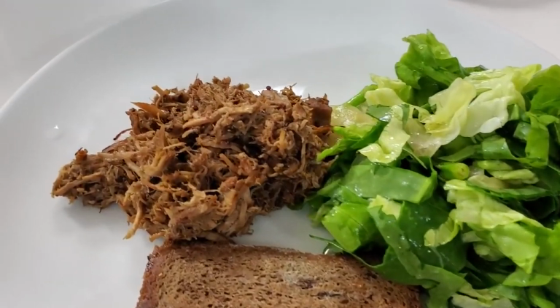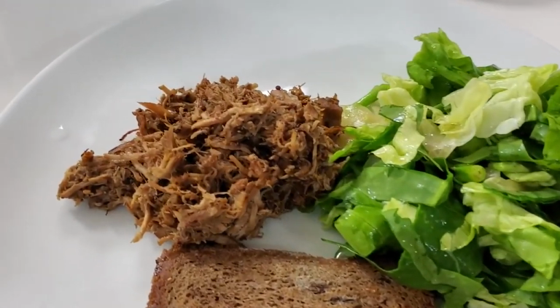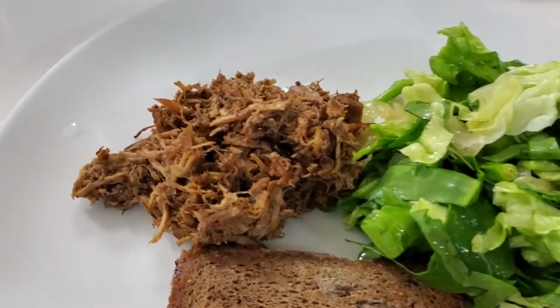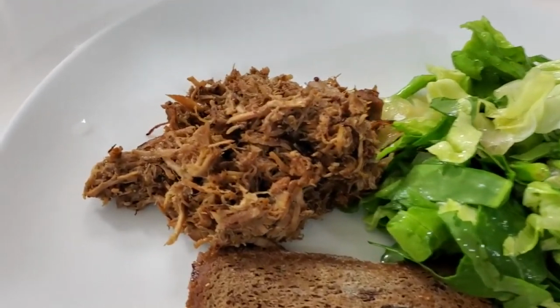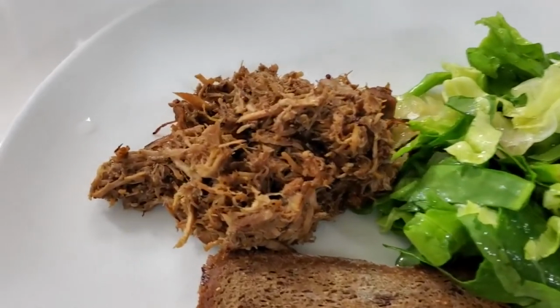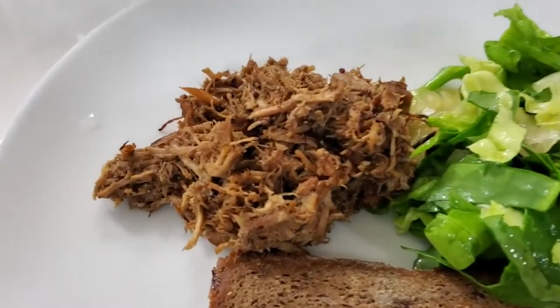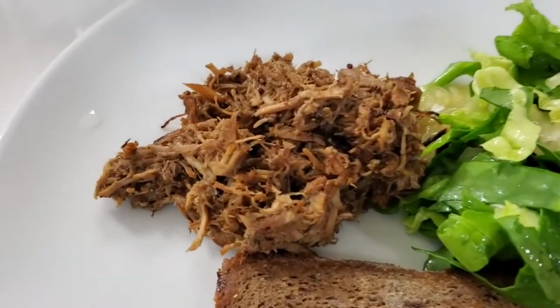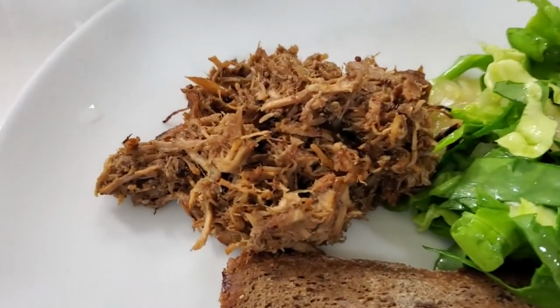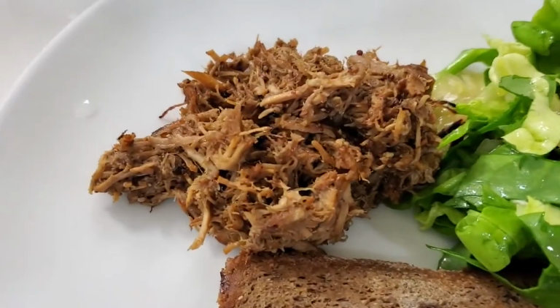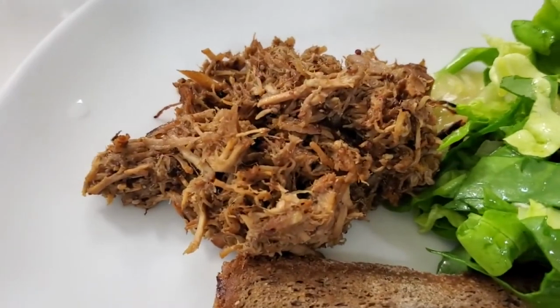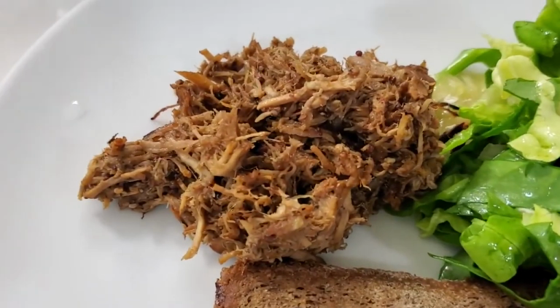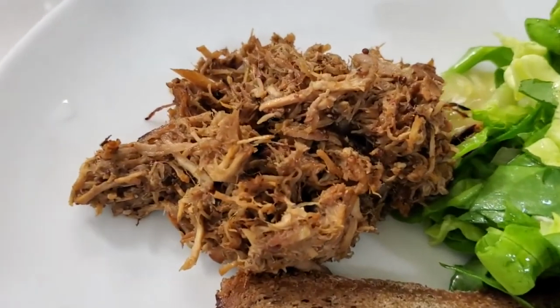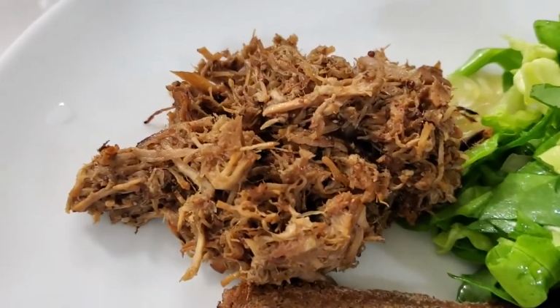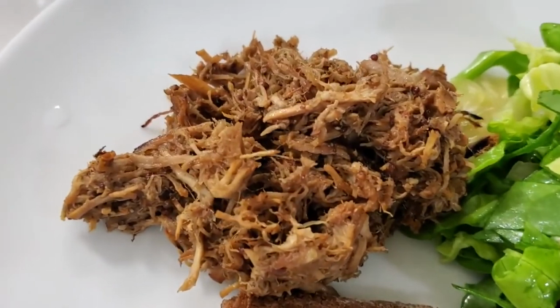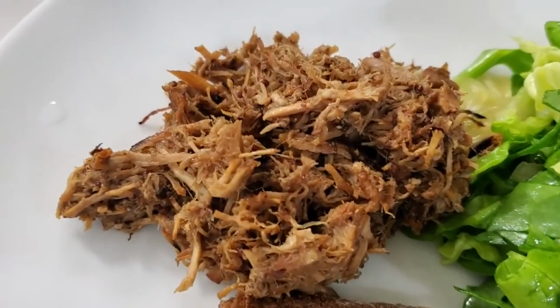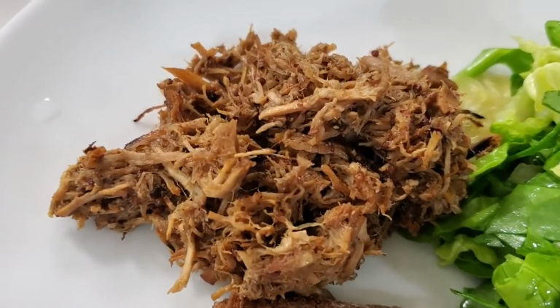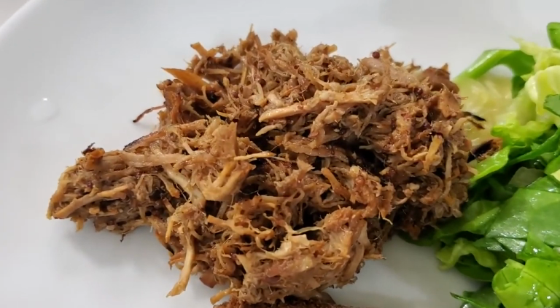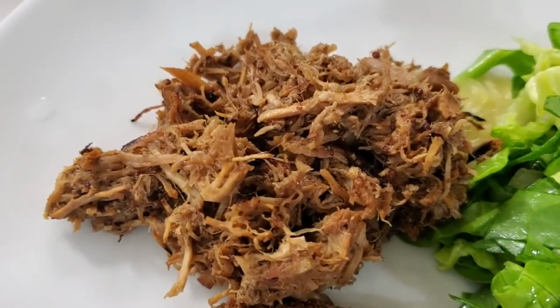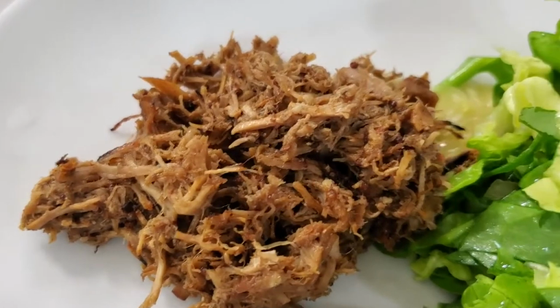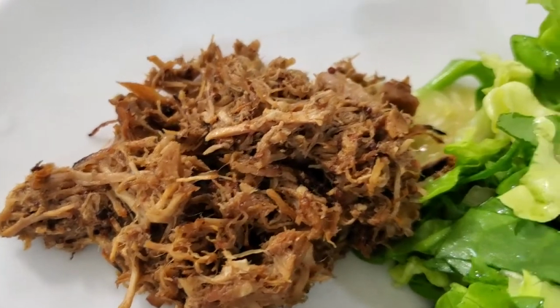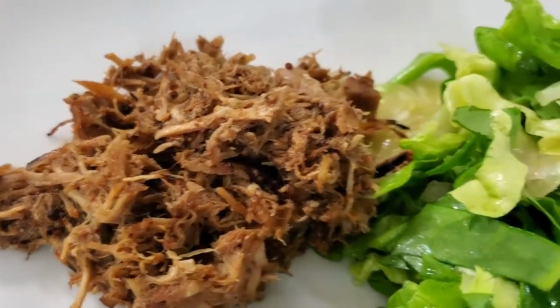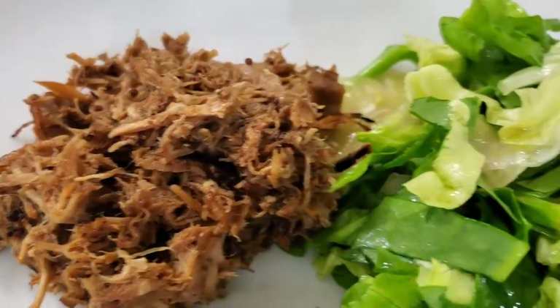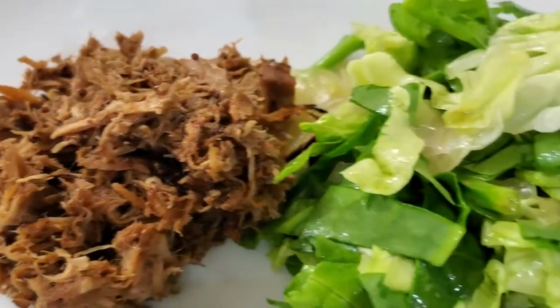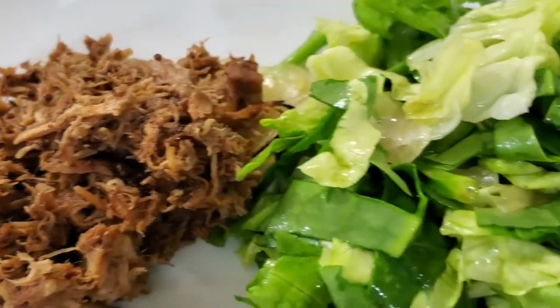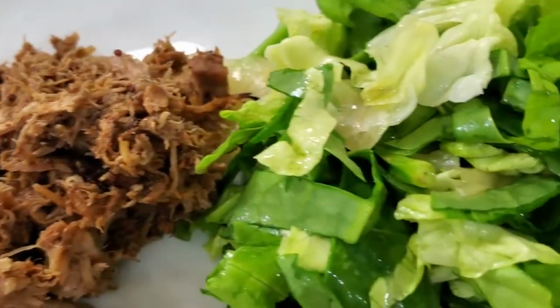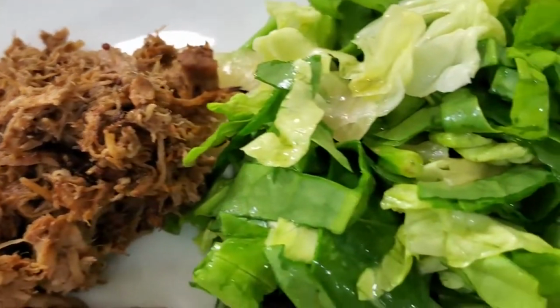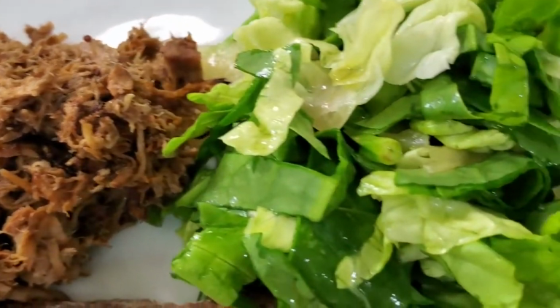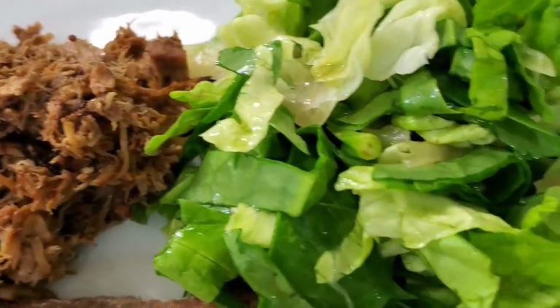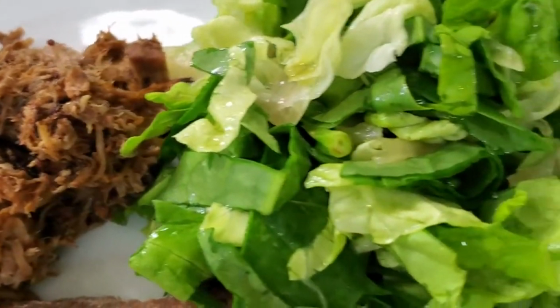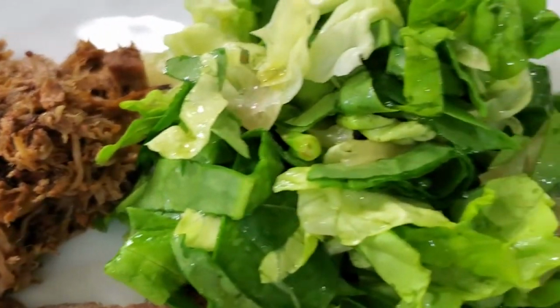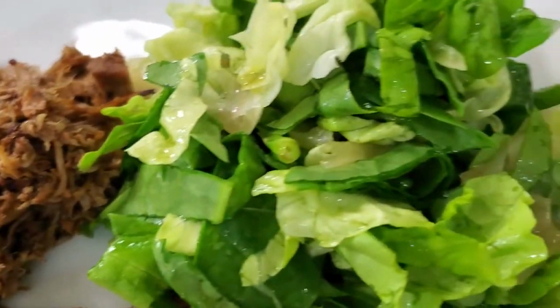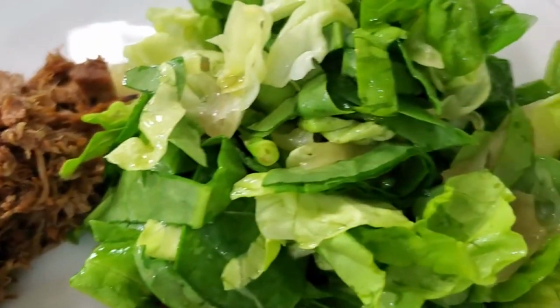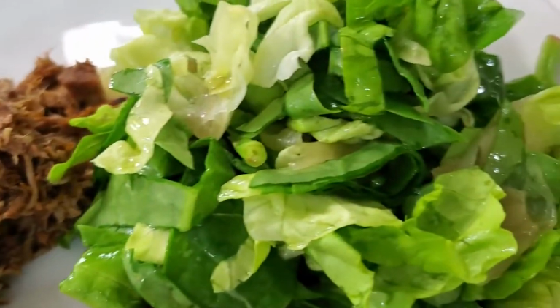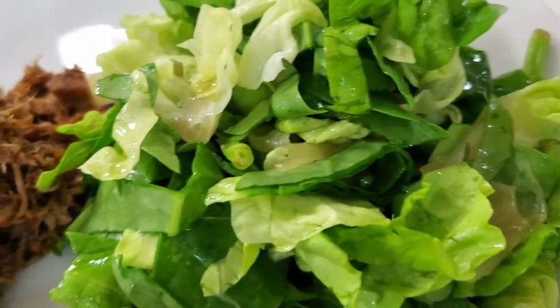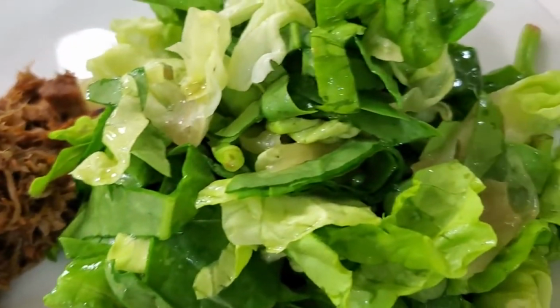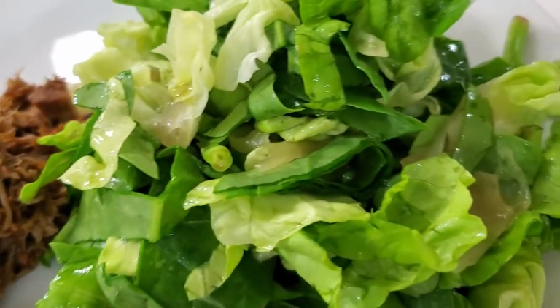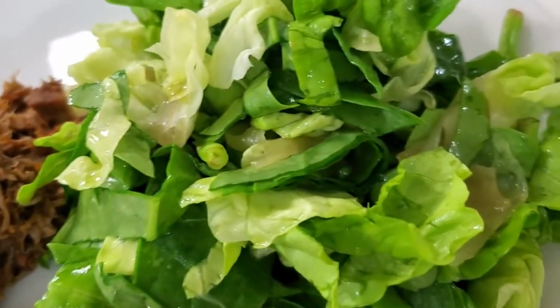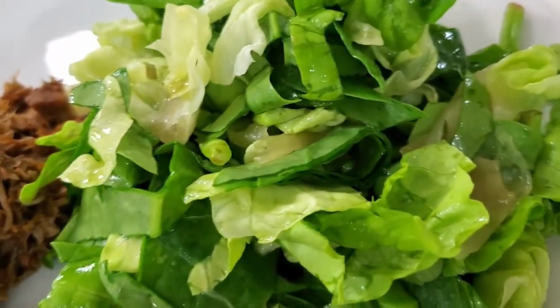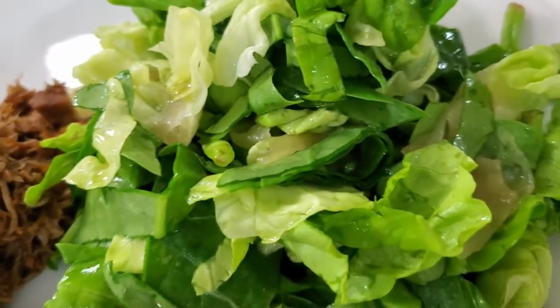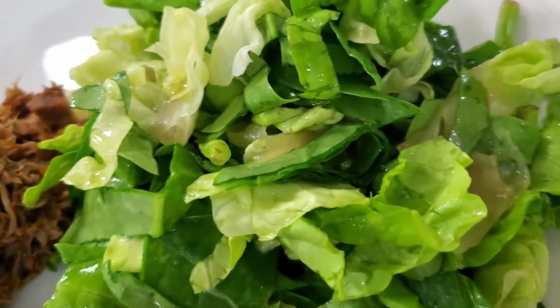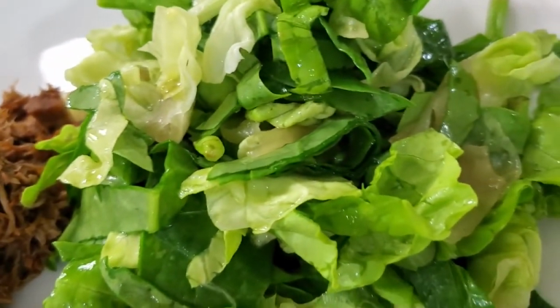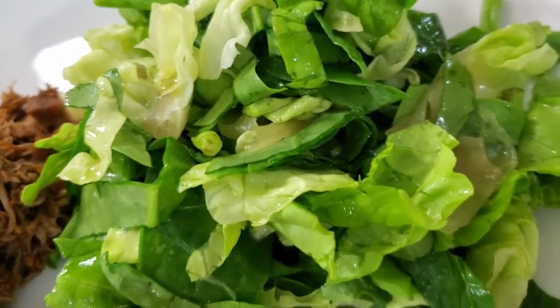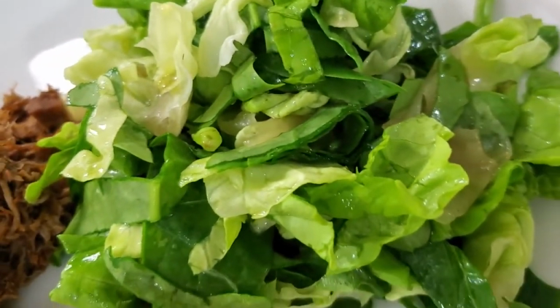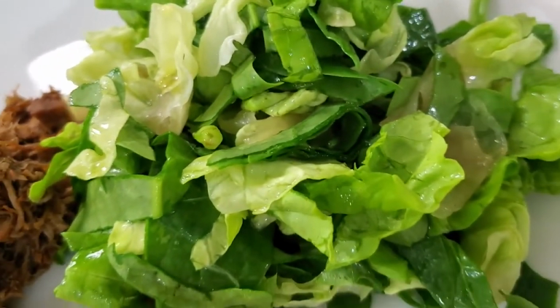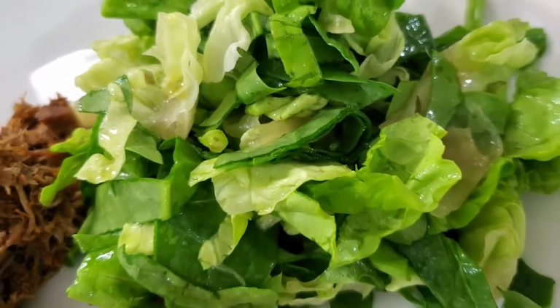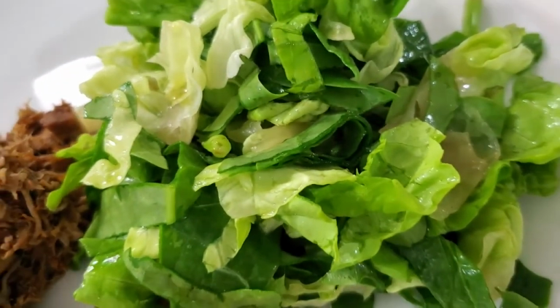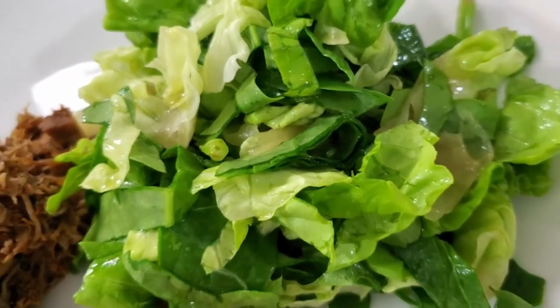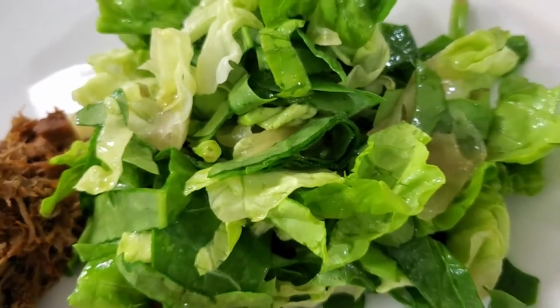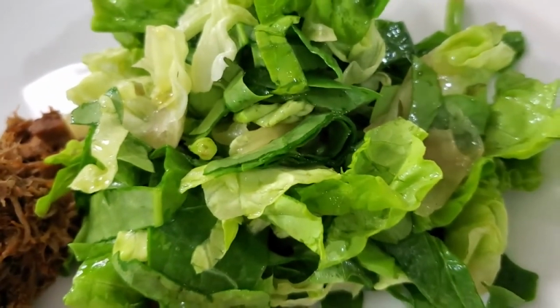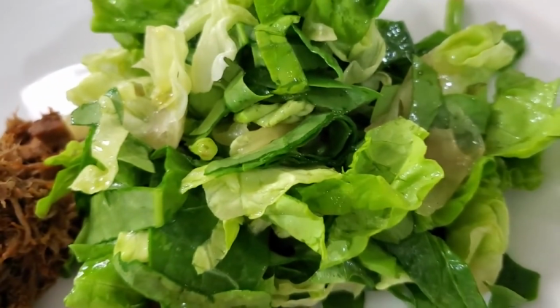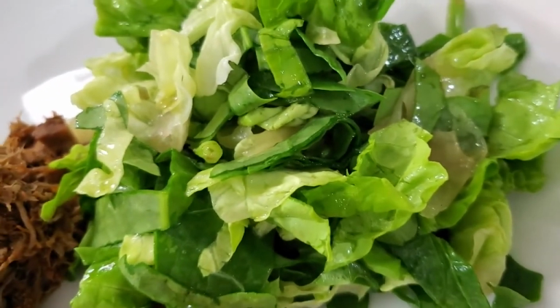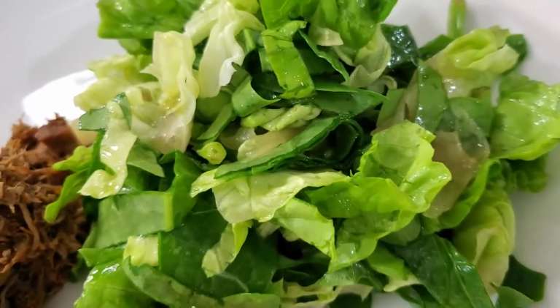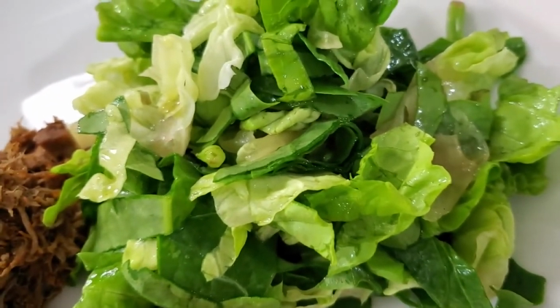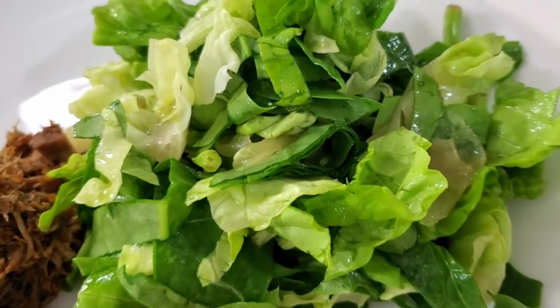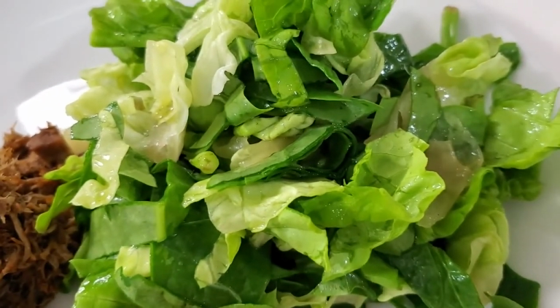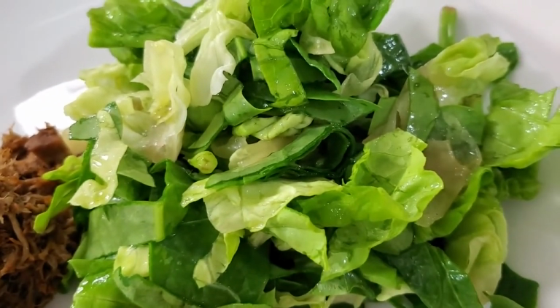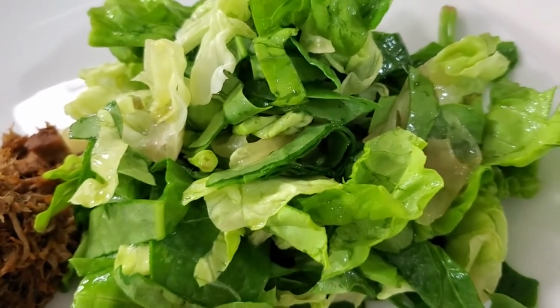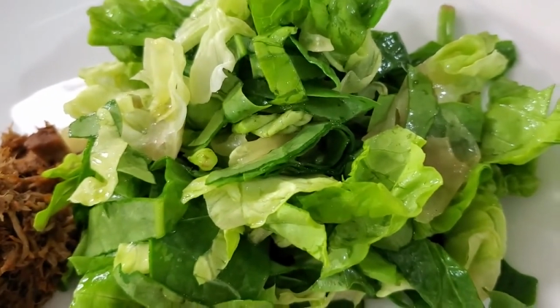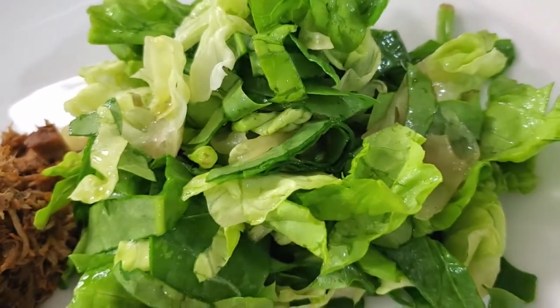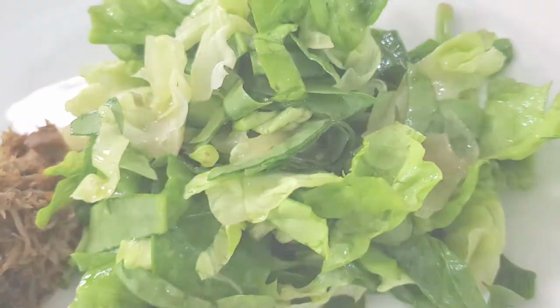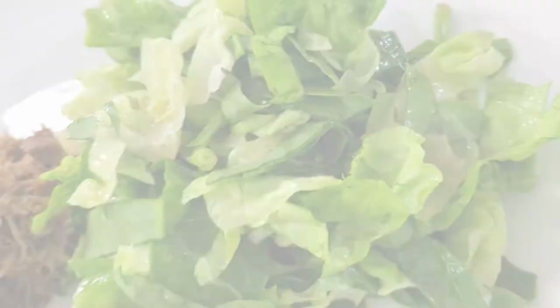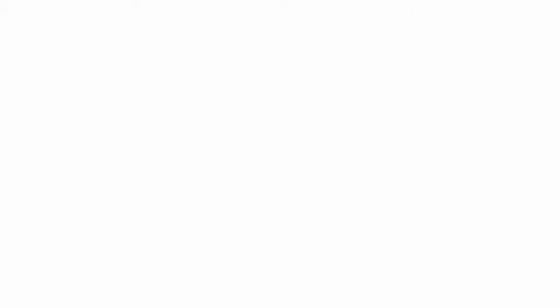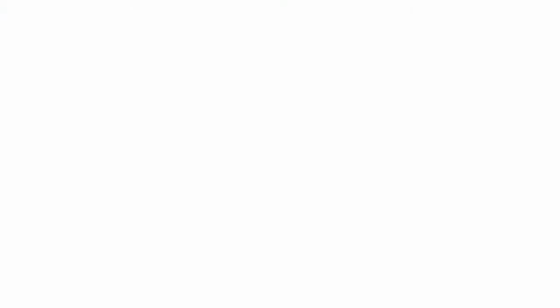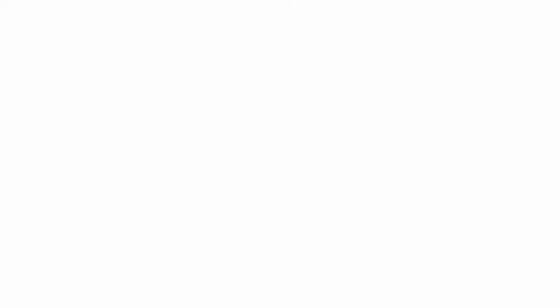Salads can be simple, and they can be elaborate, but the most important thing is they're very nutritious.